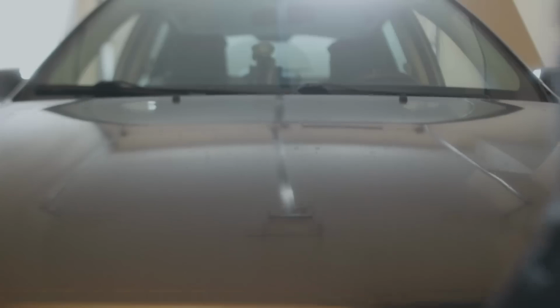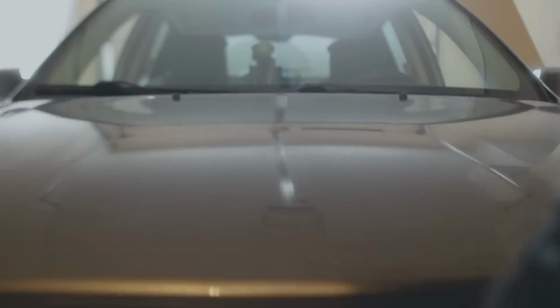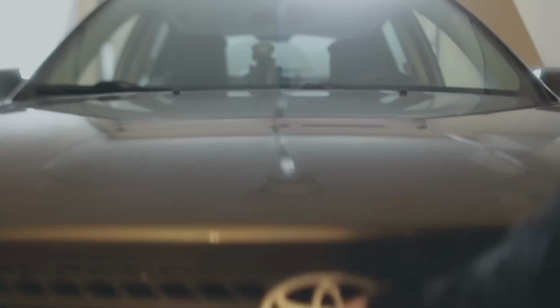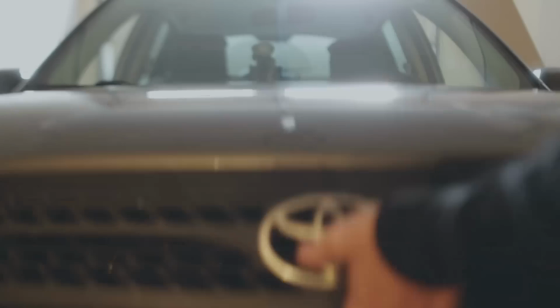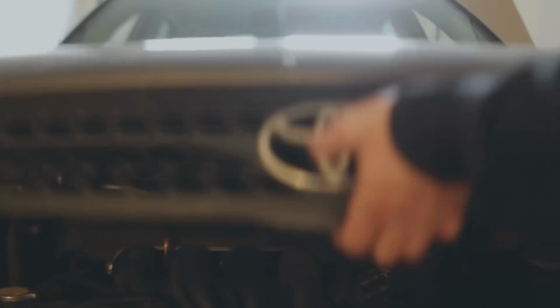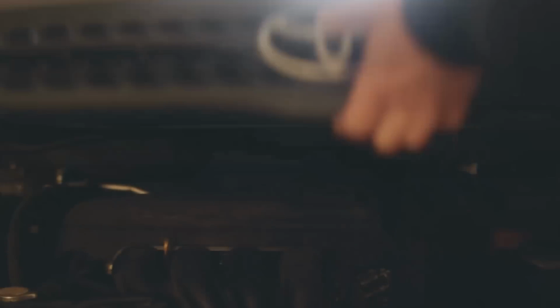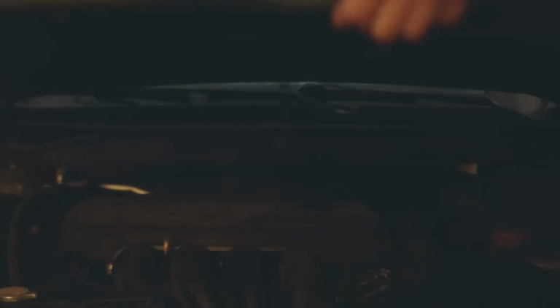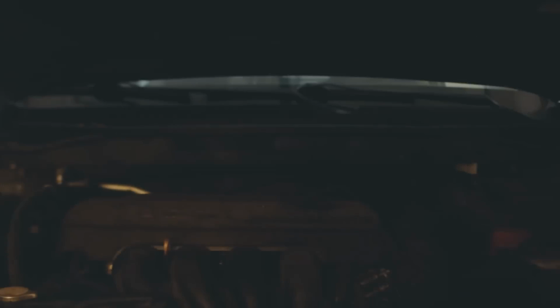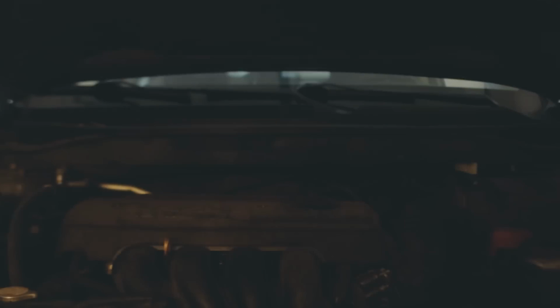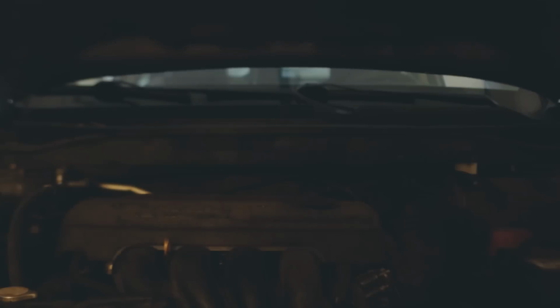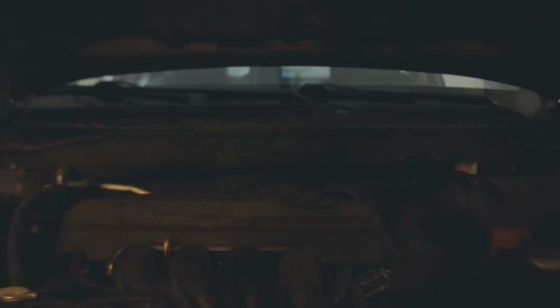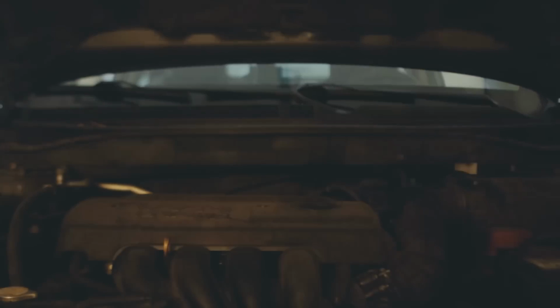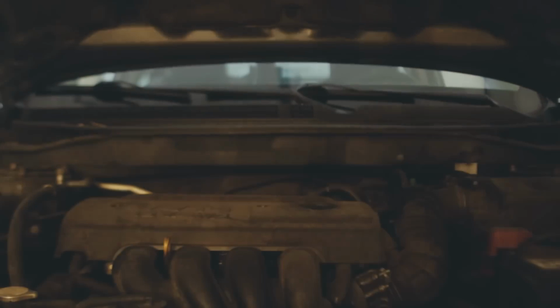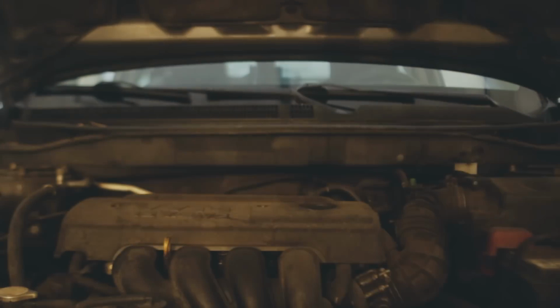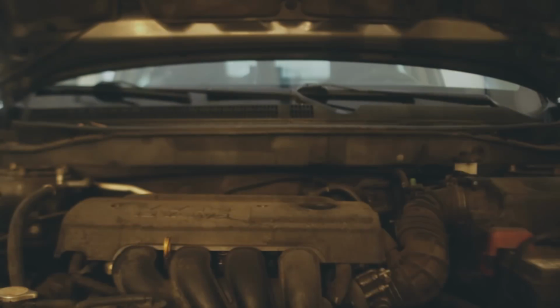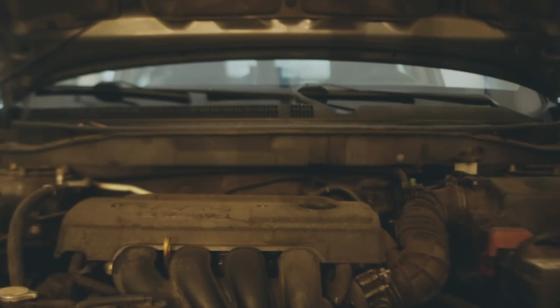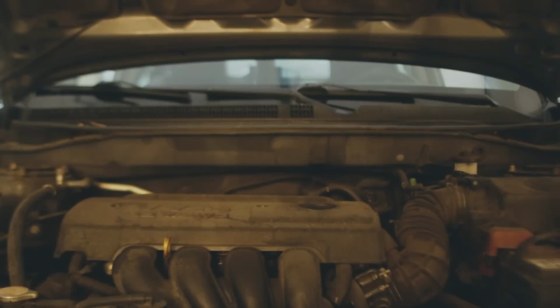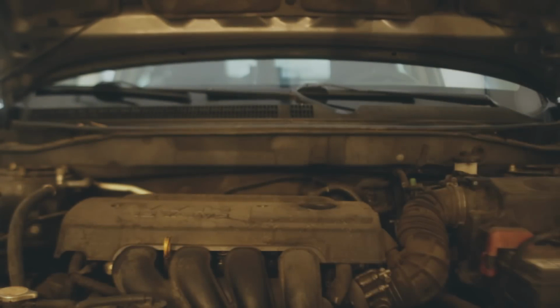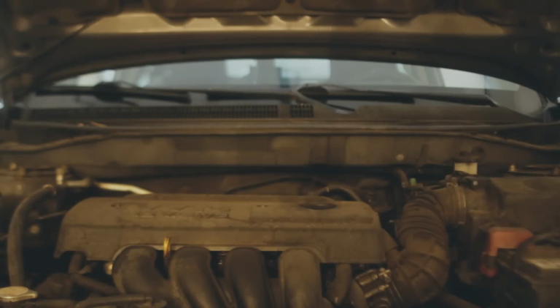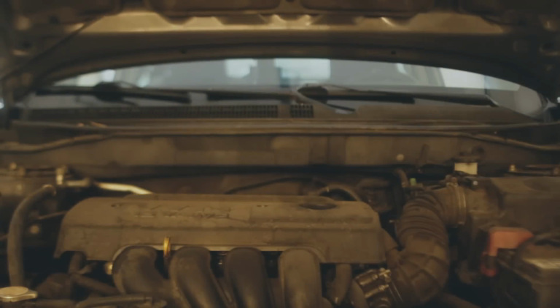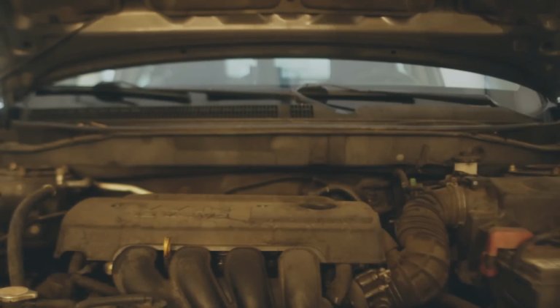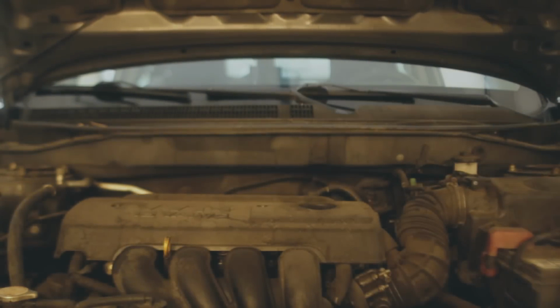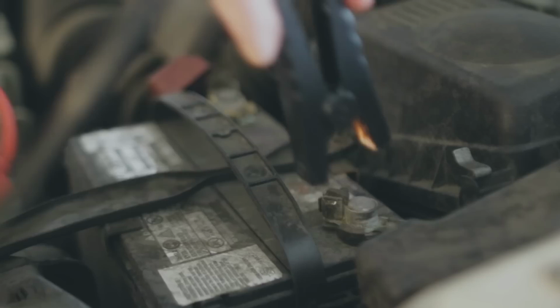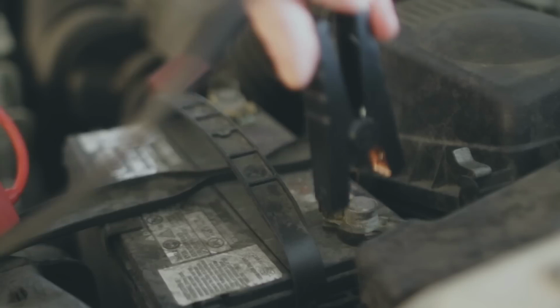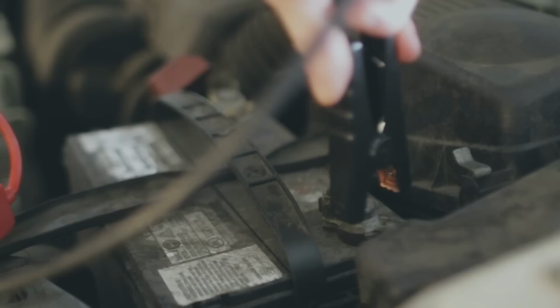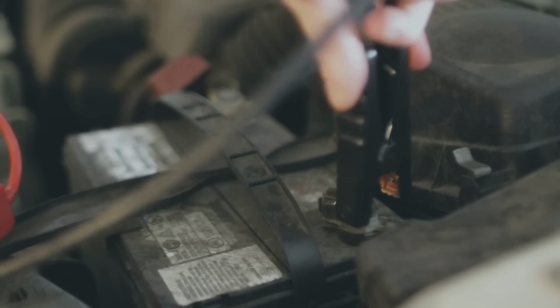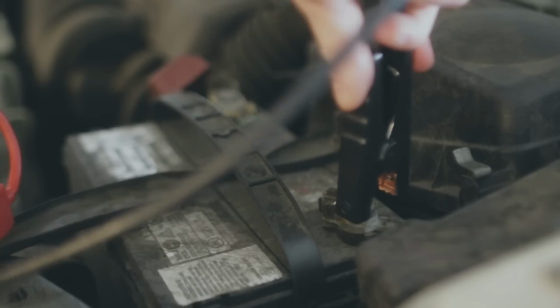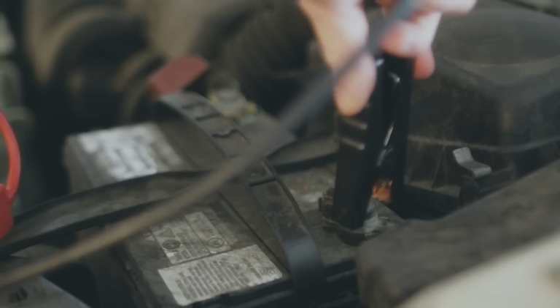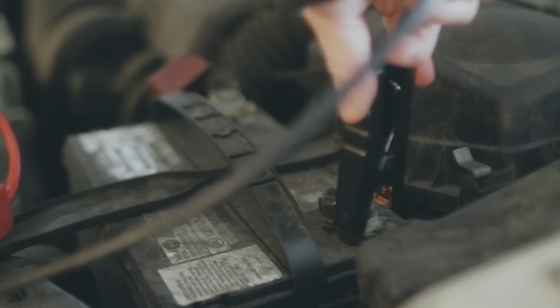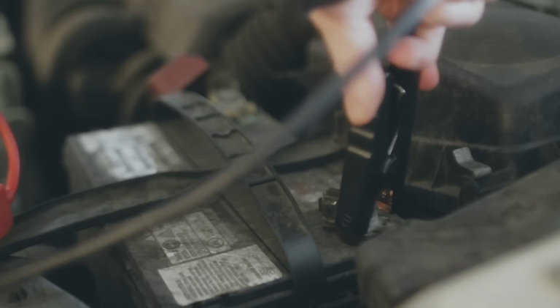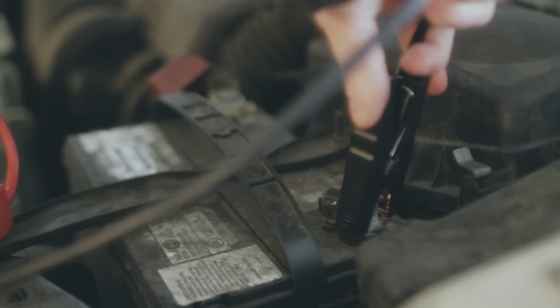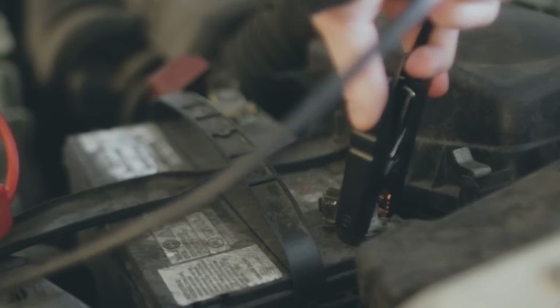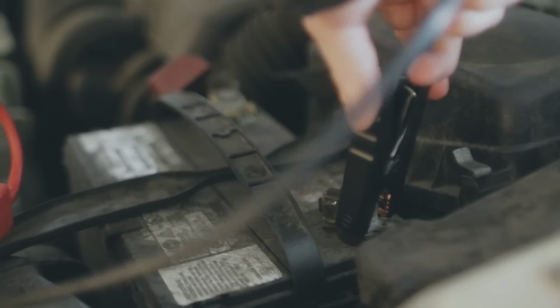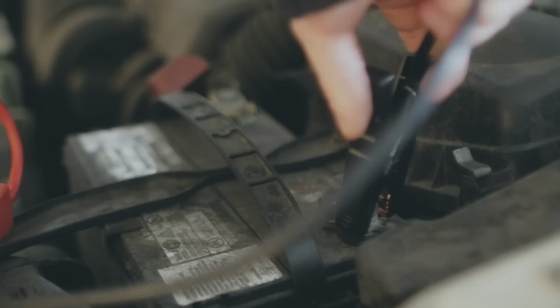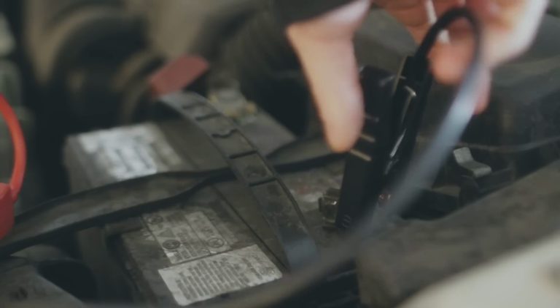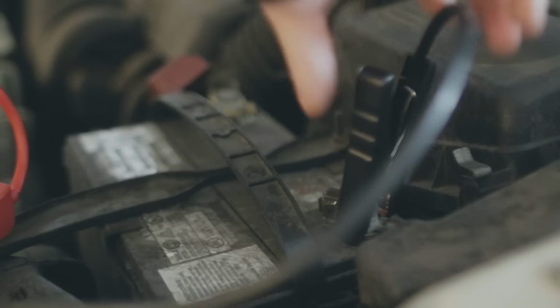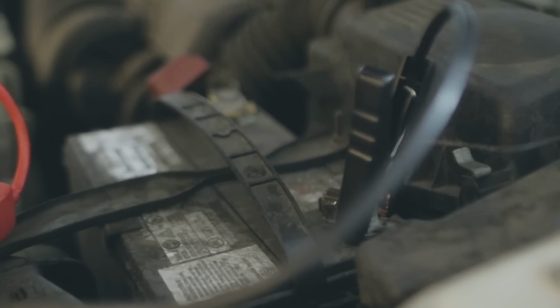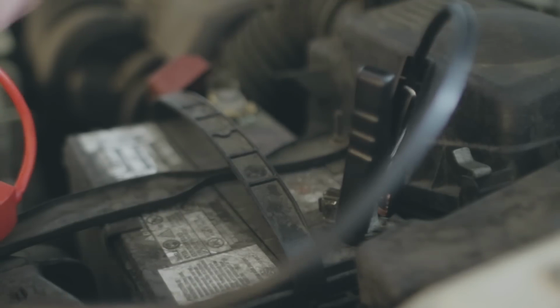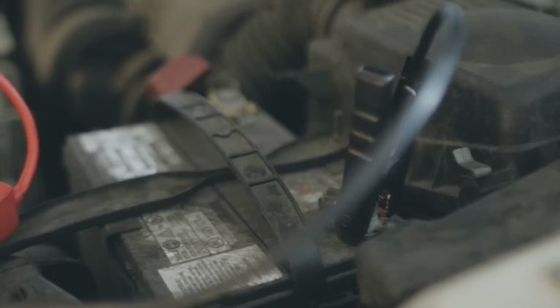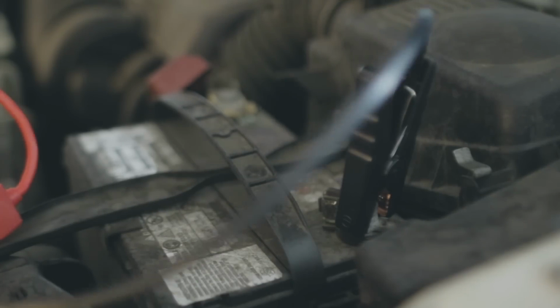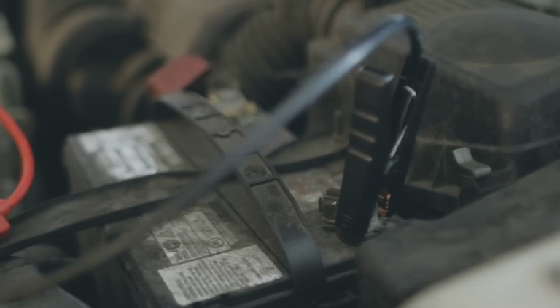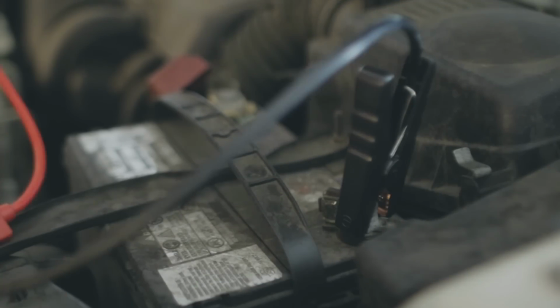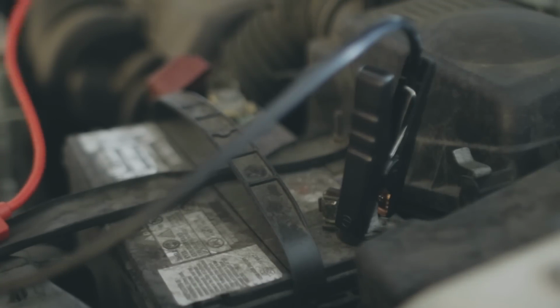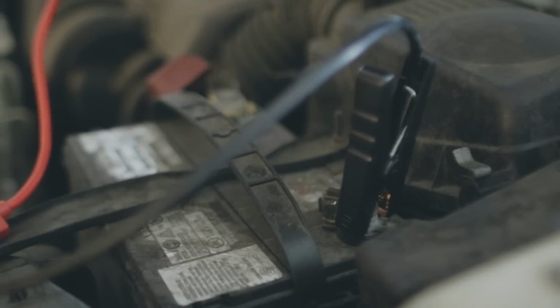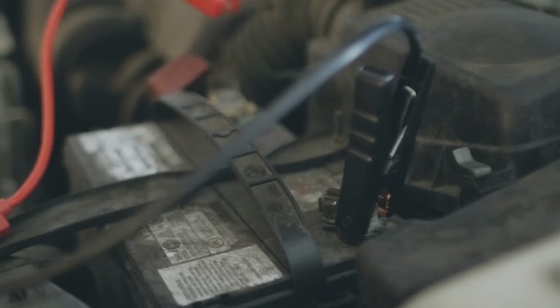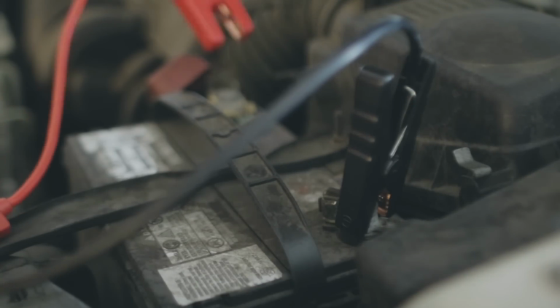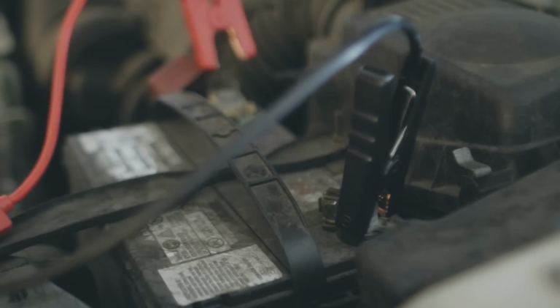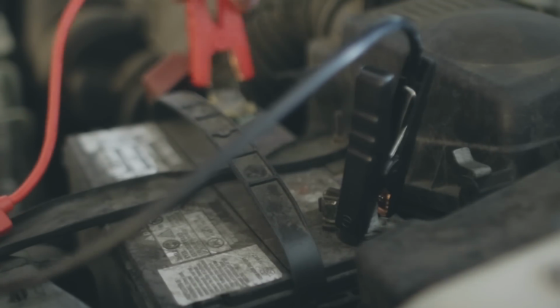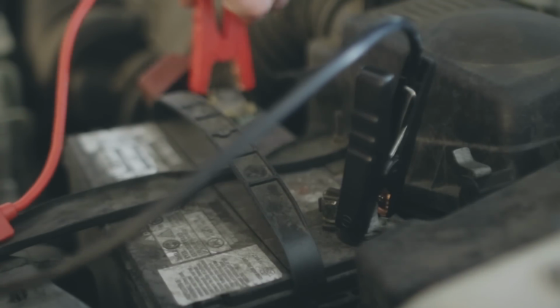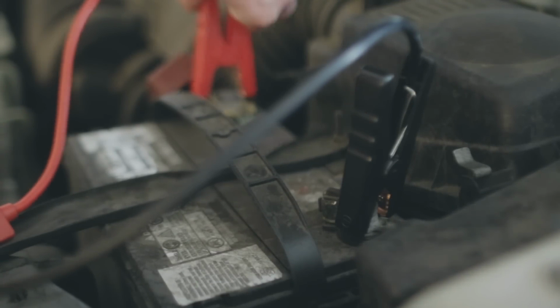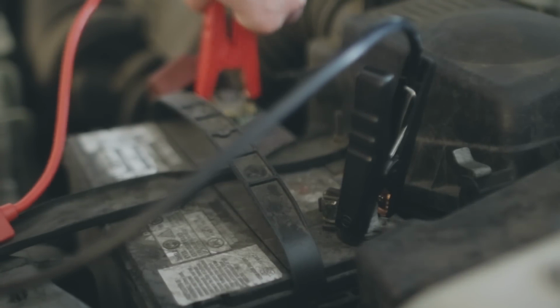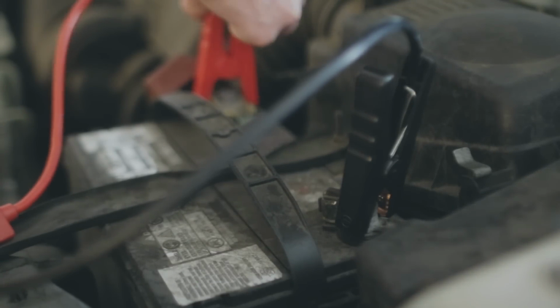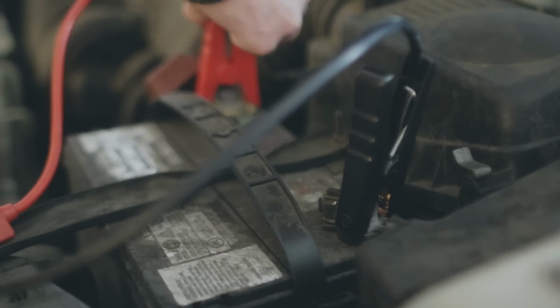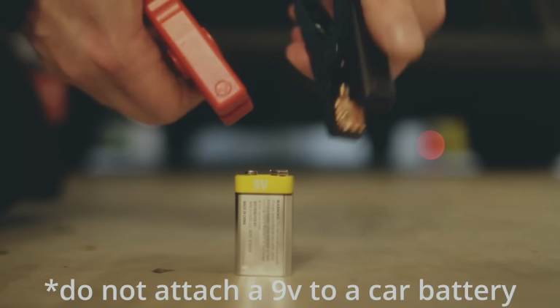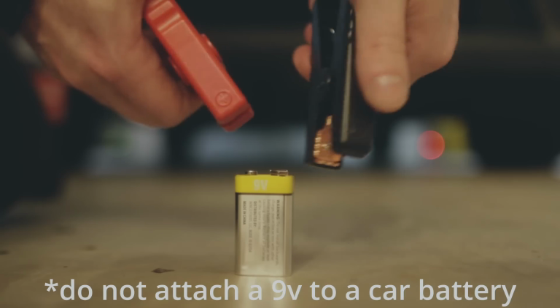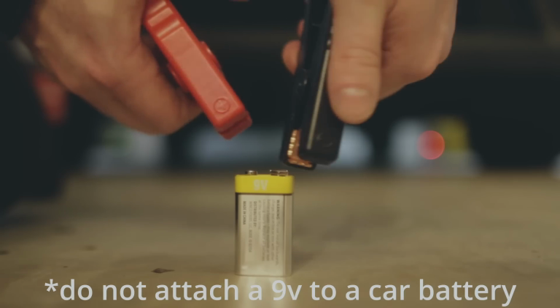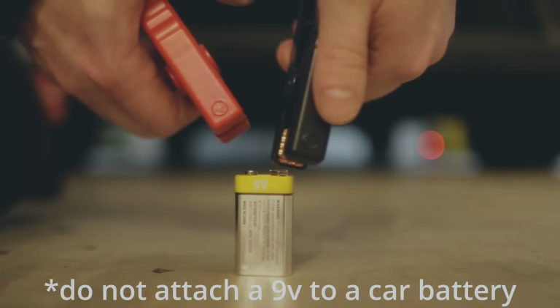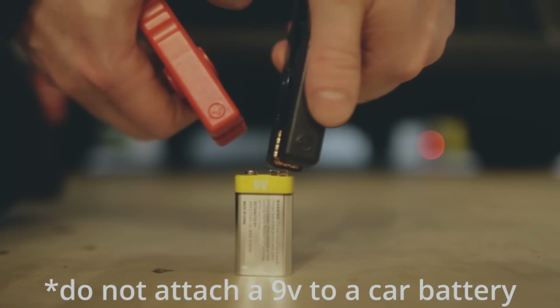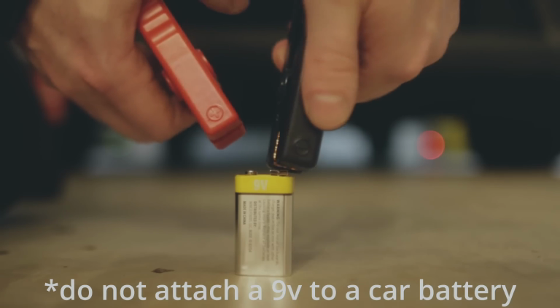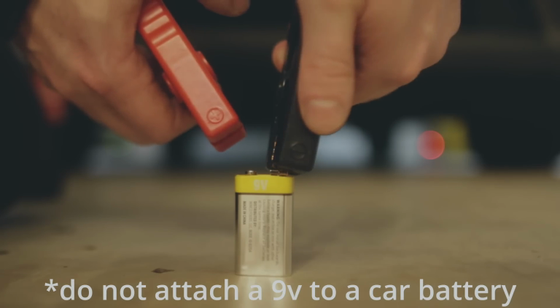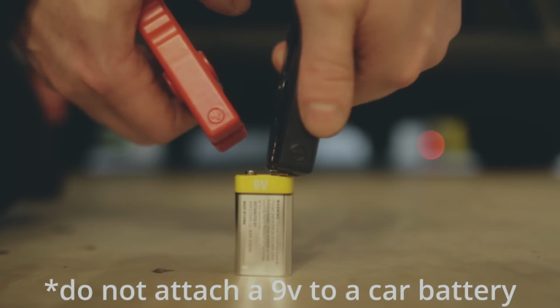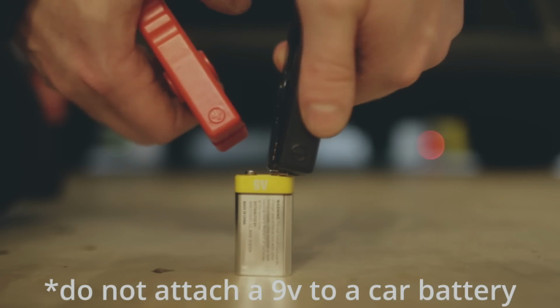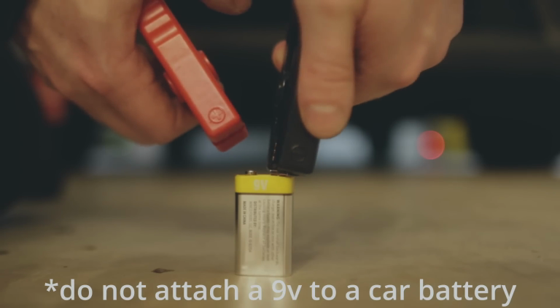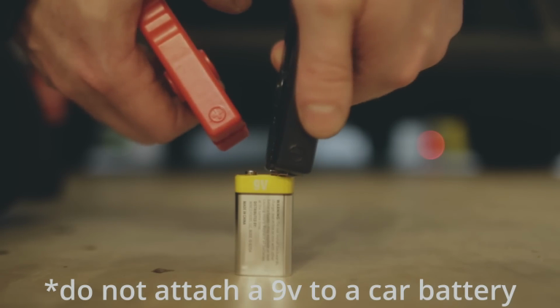Is it possible to move a car with a 9-volt battery and an electric motor? I think you can, and I think I can prove it.